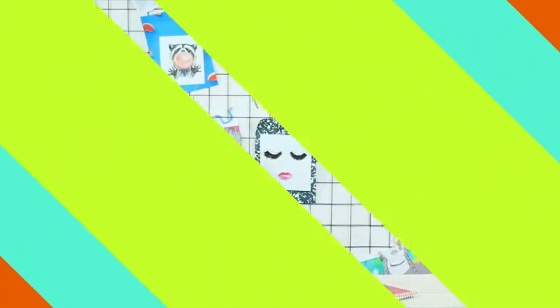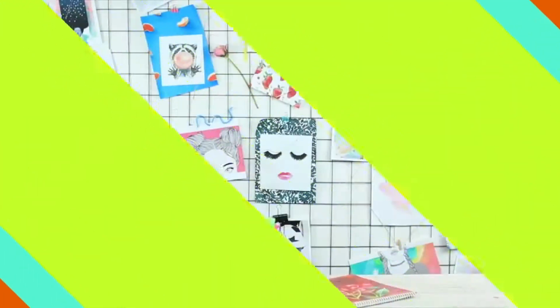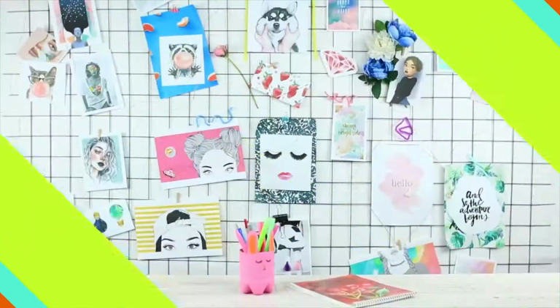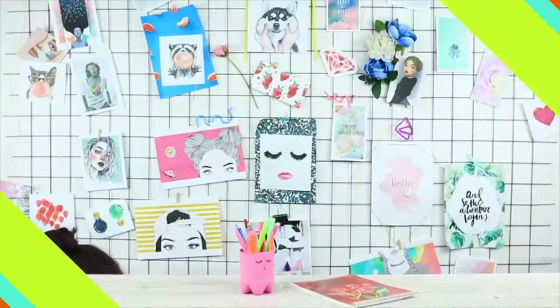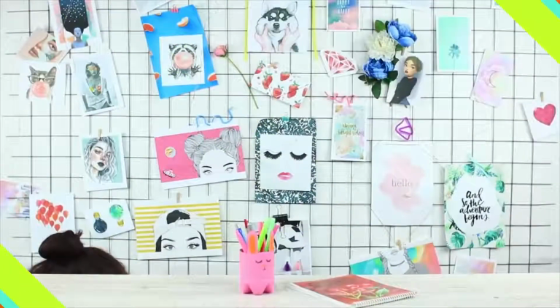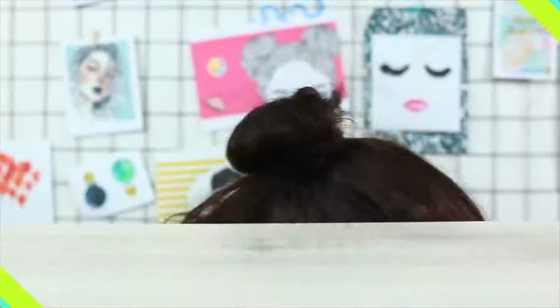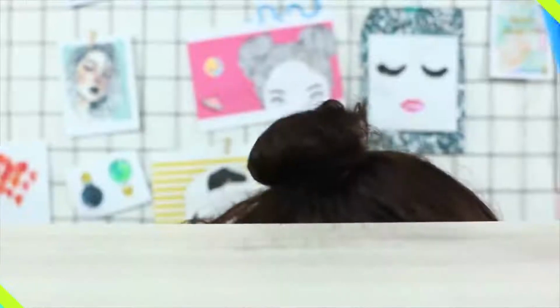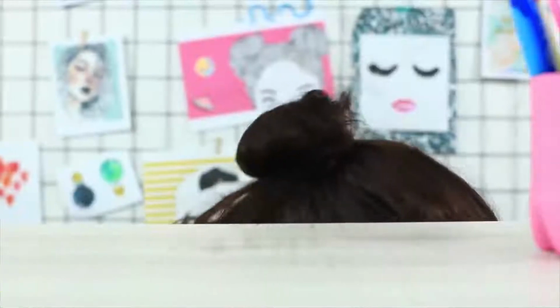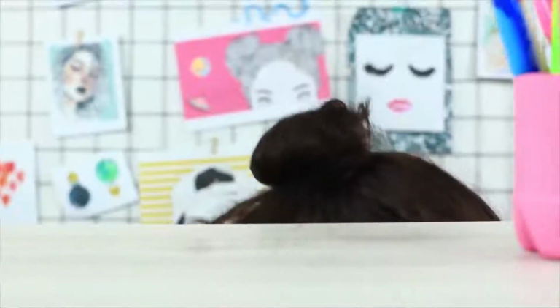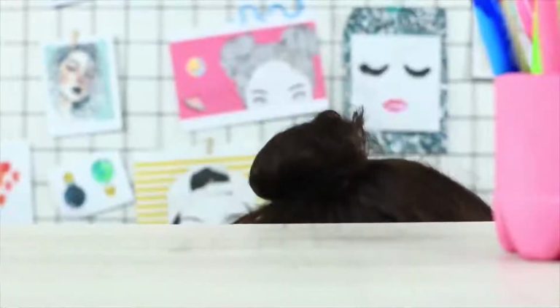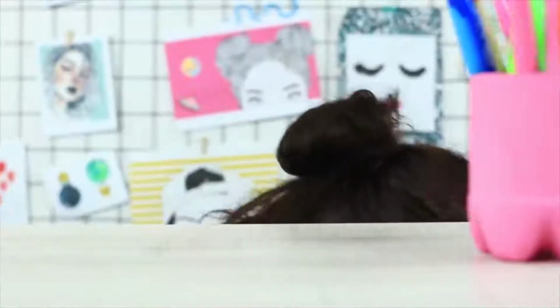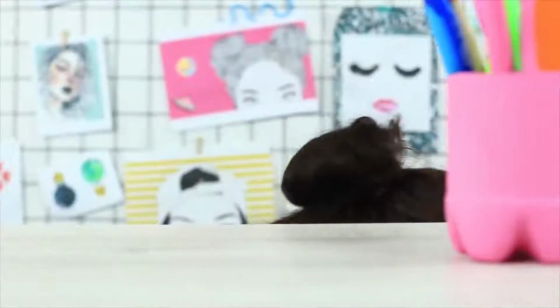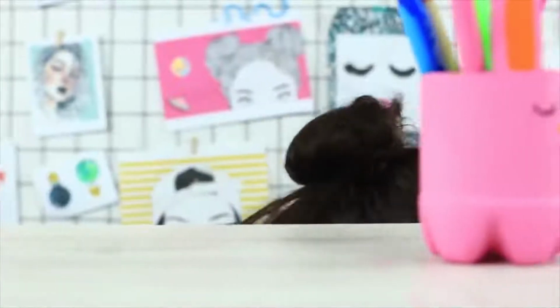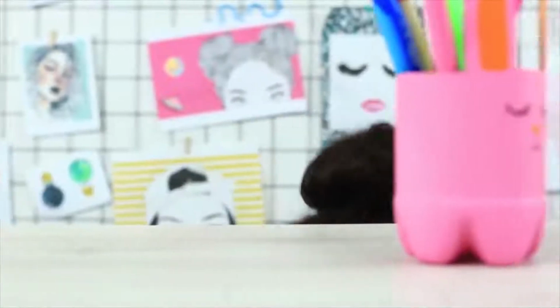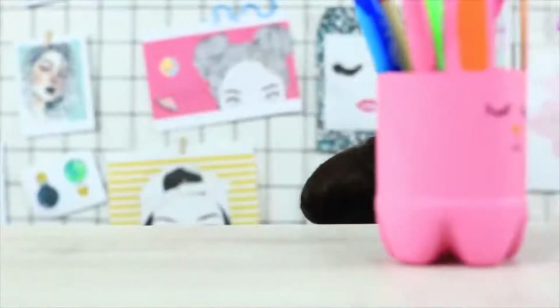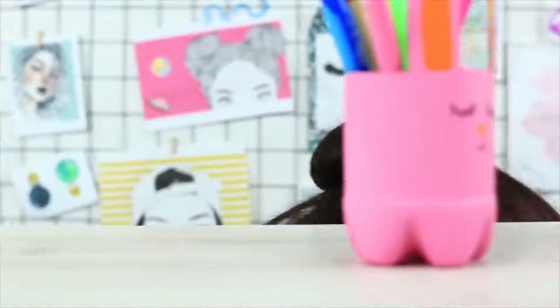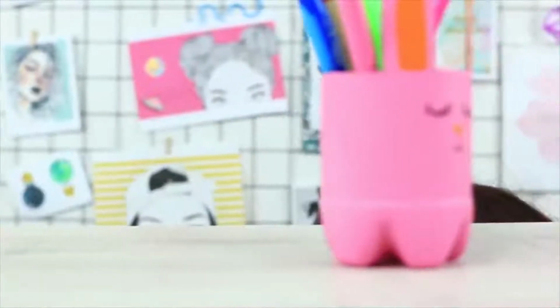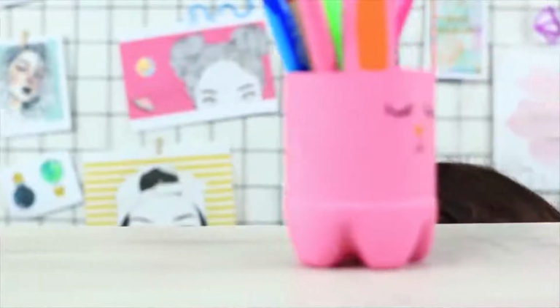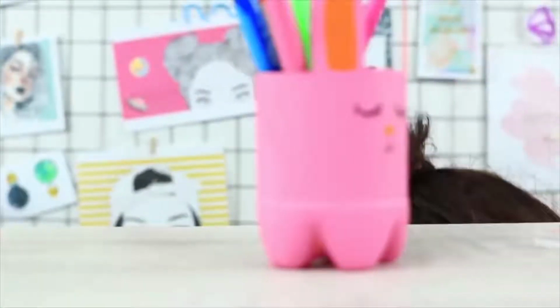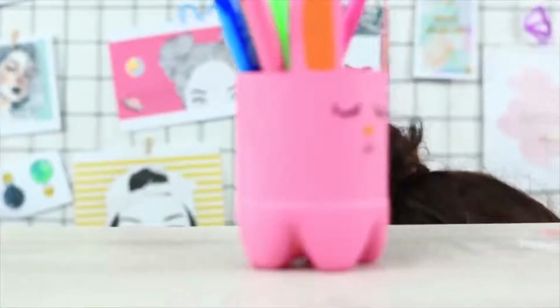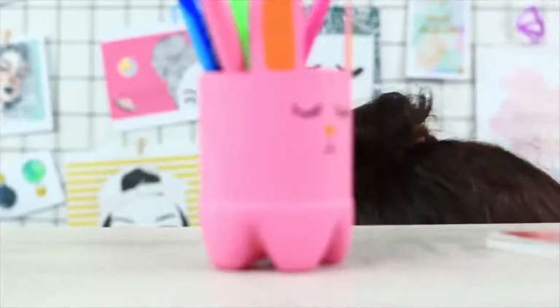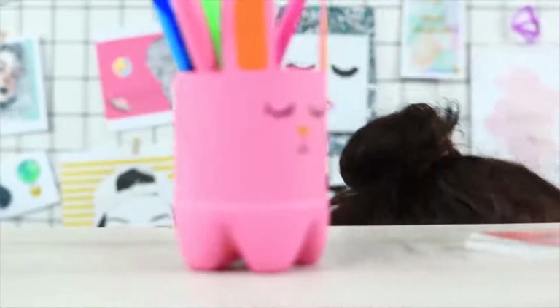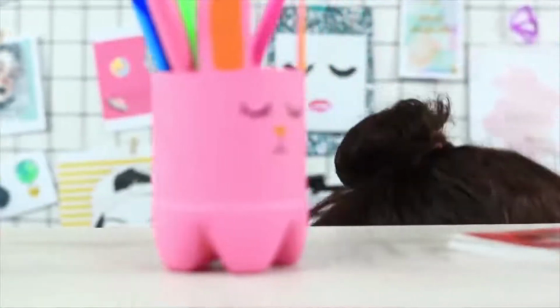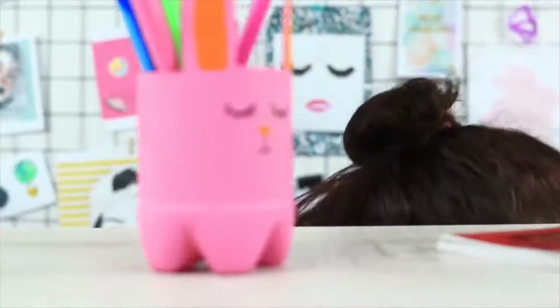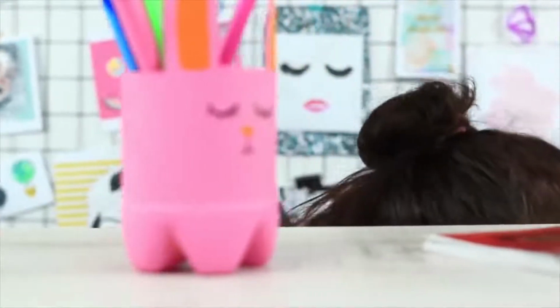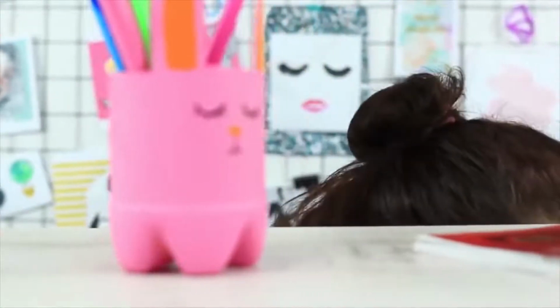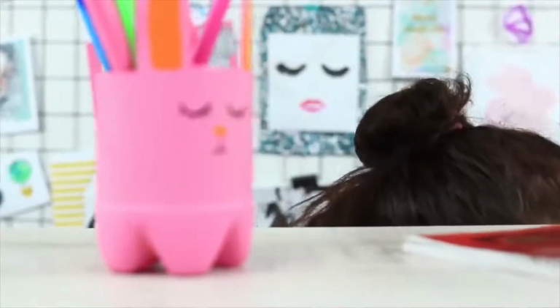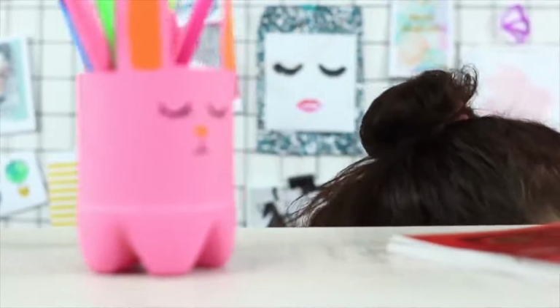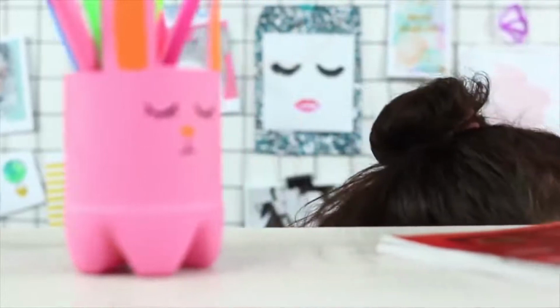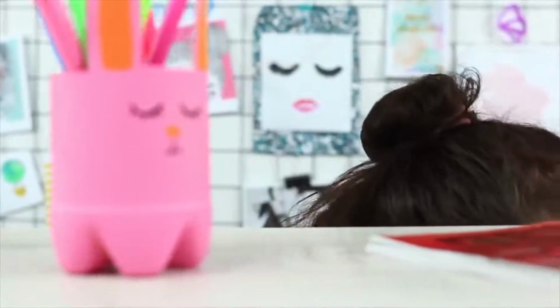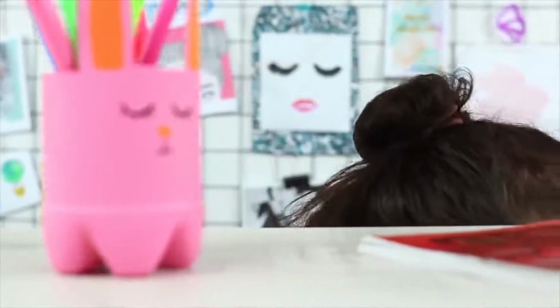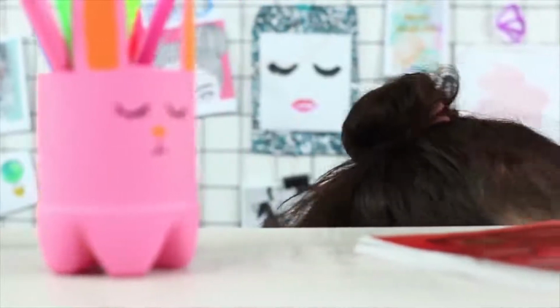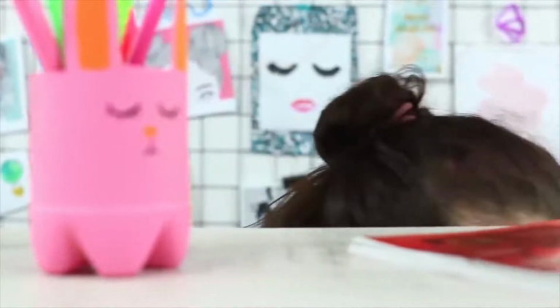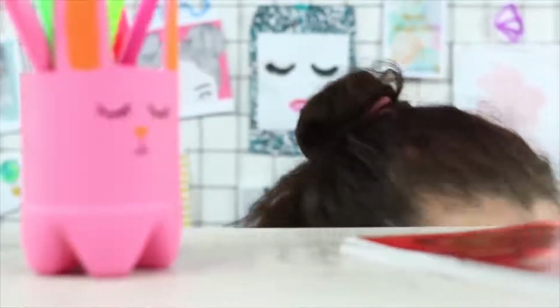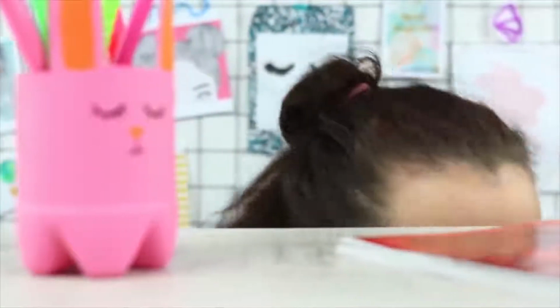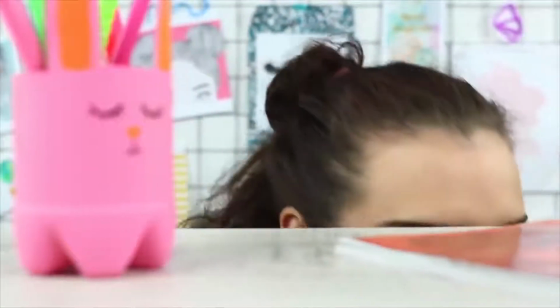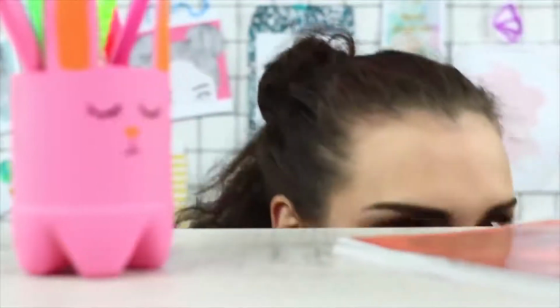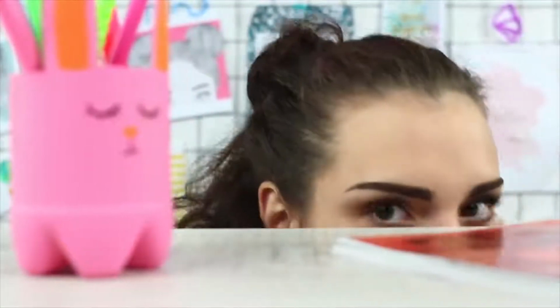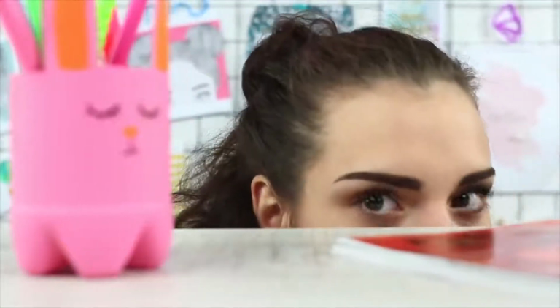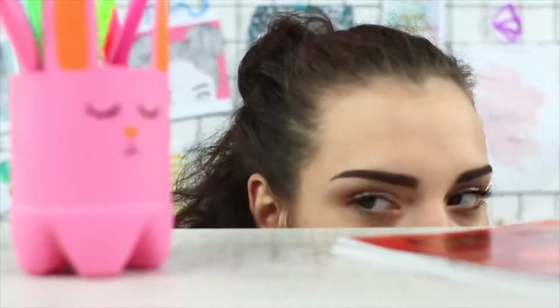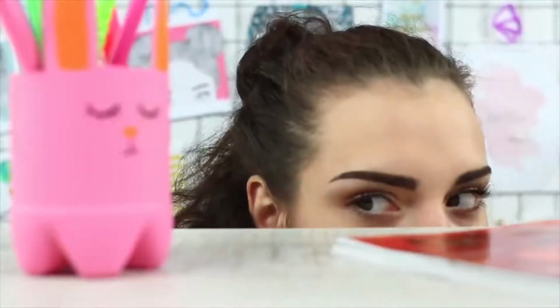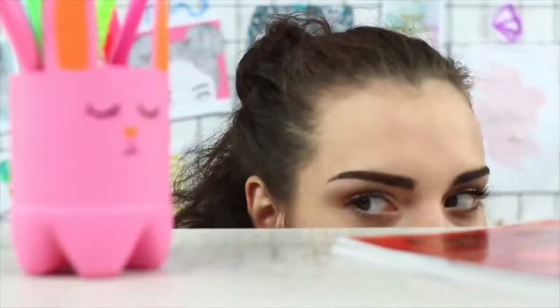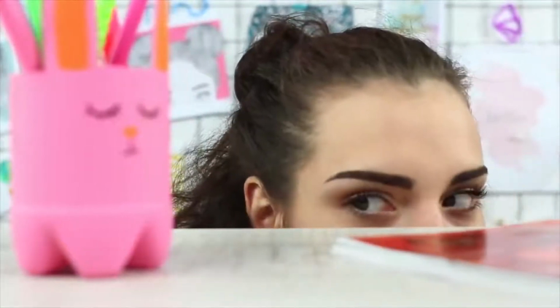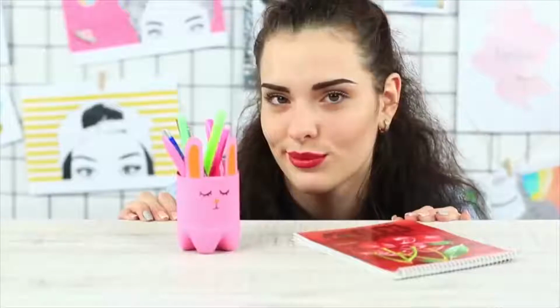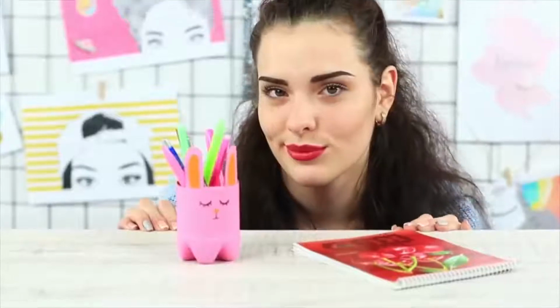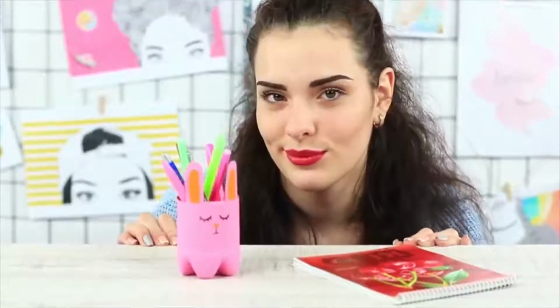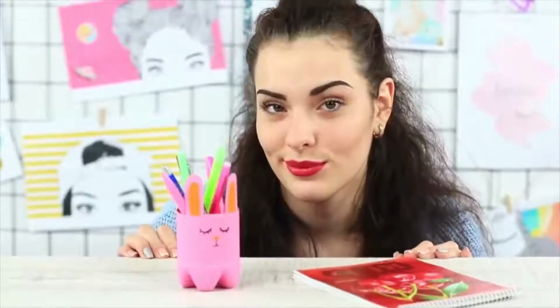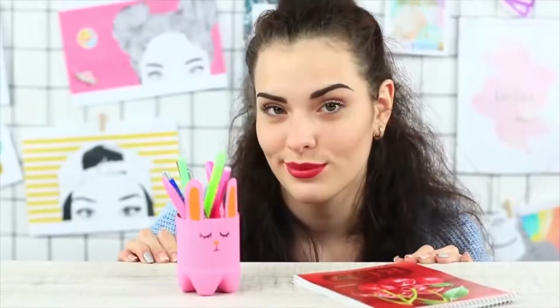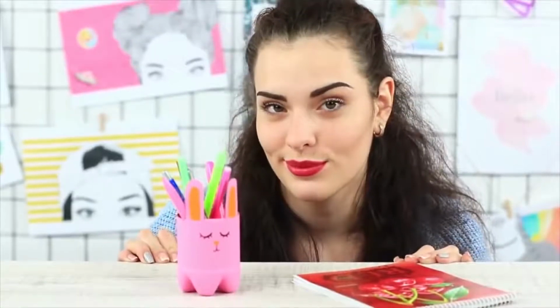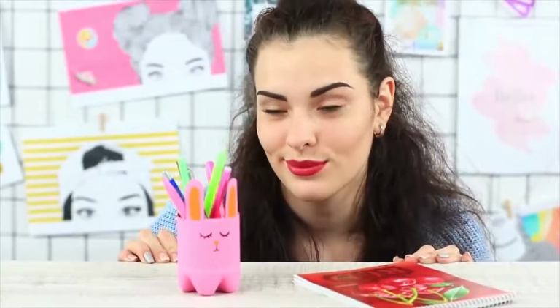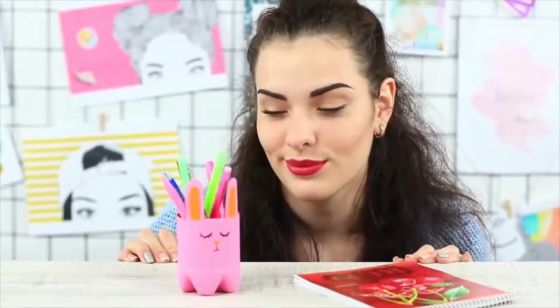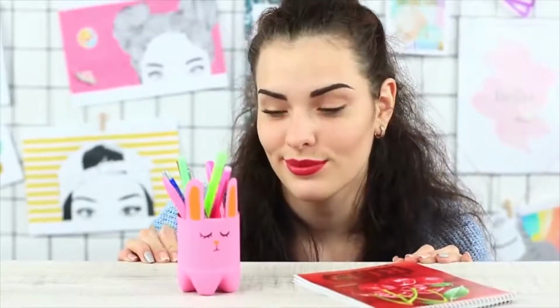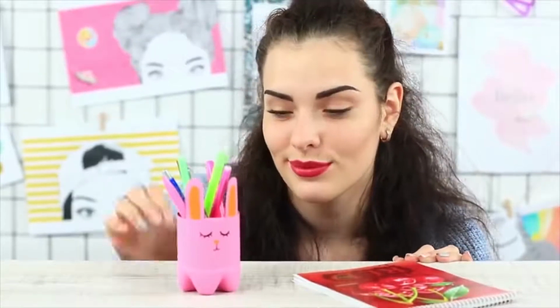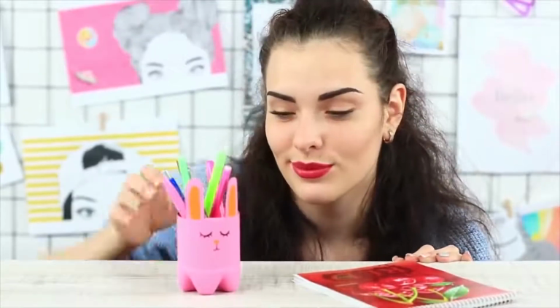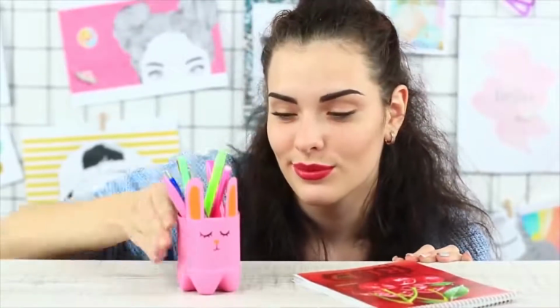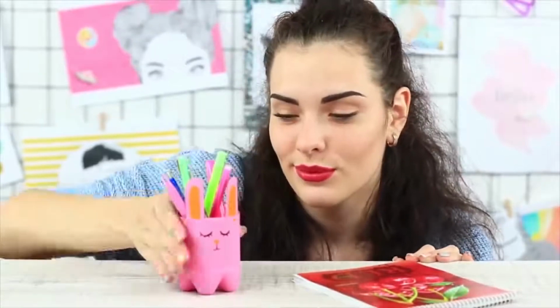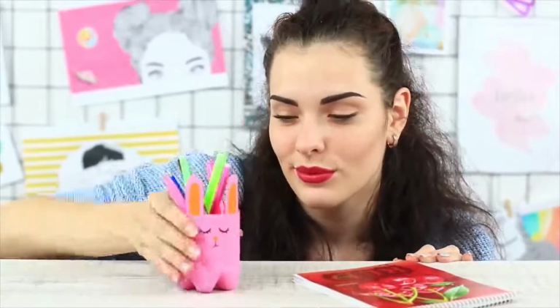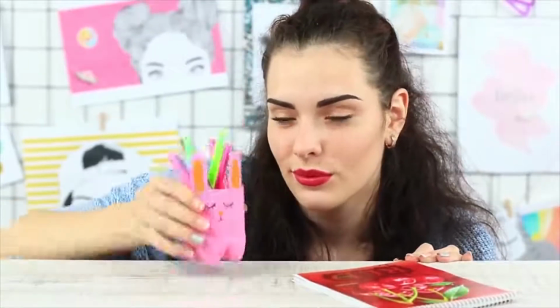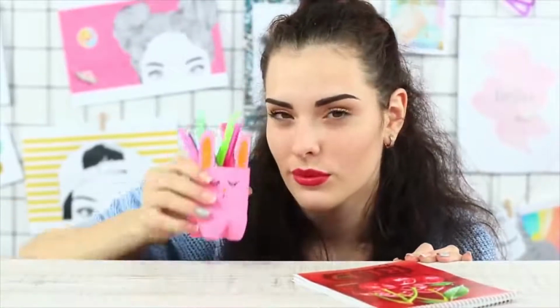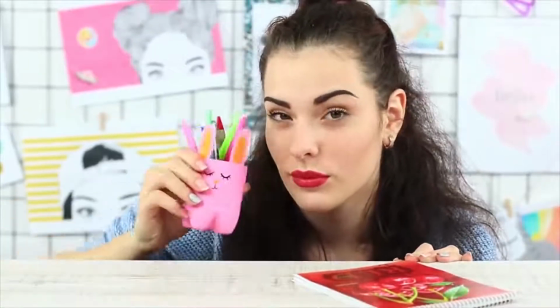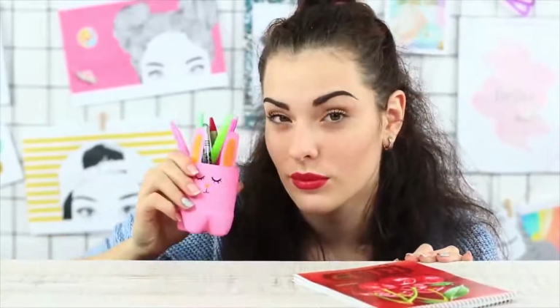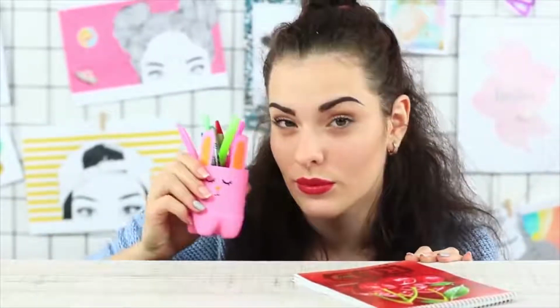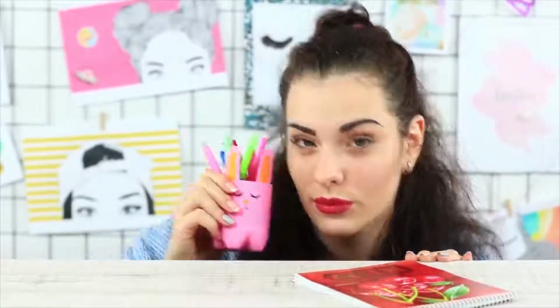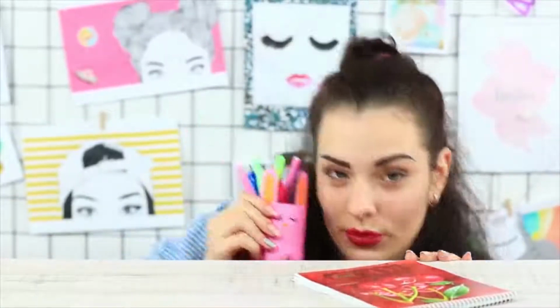No one will survive in this prank war. Even a cute supply rabbit holder turns out to be a weapon. I capture it!